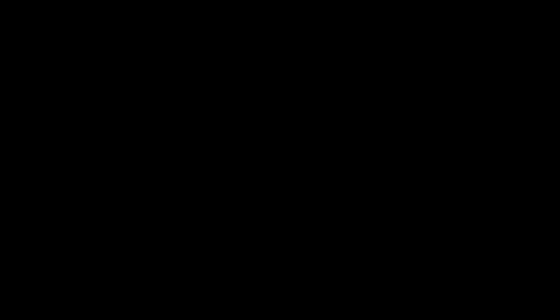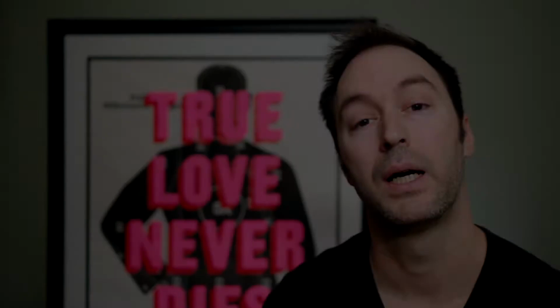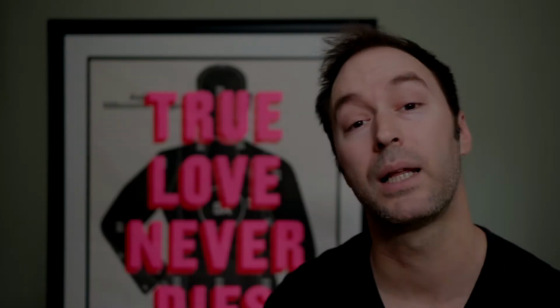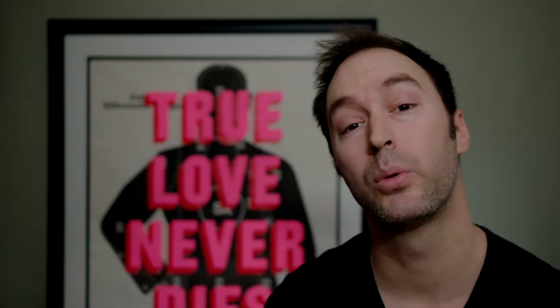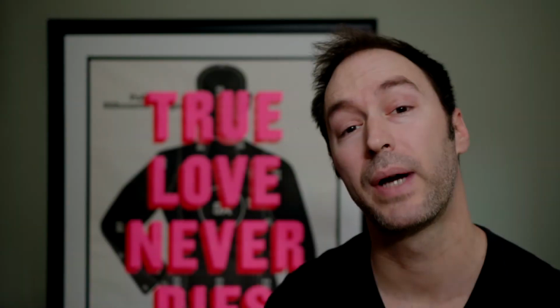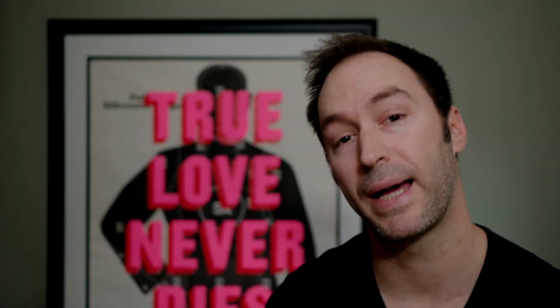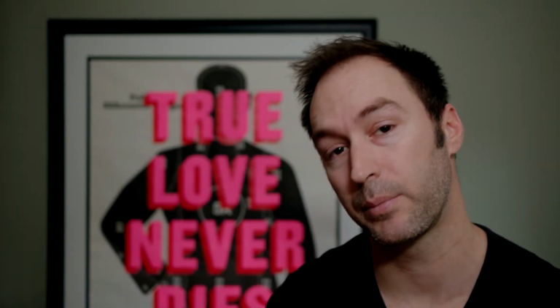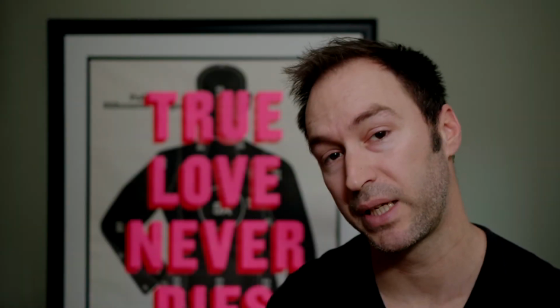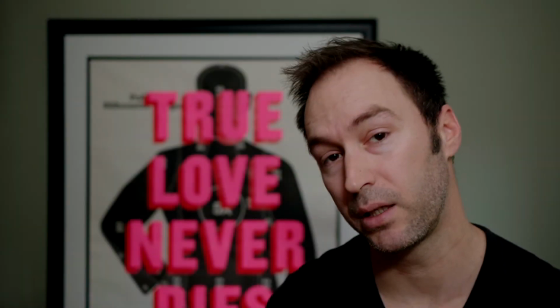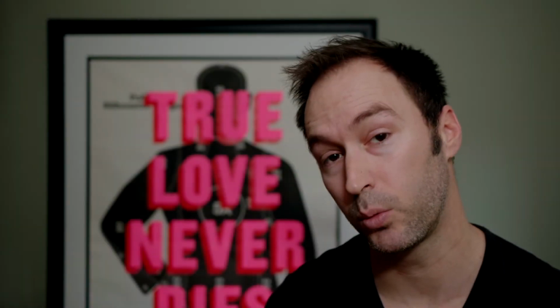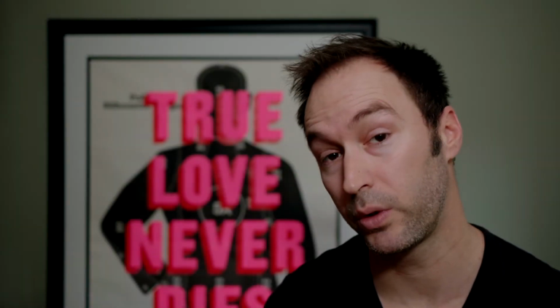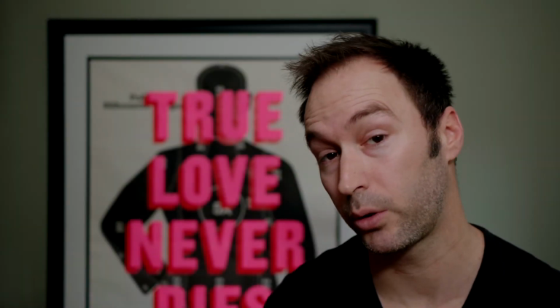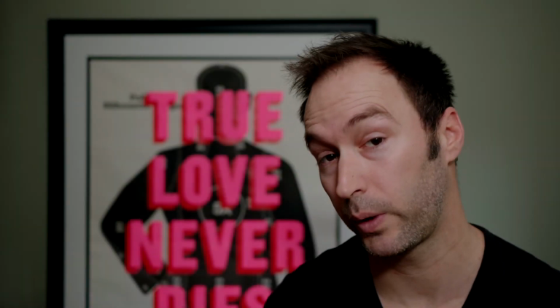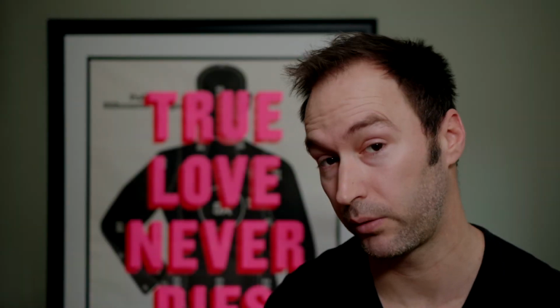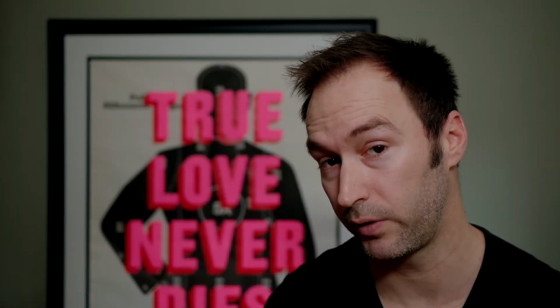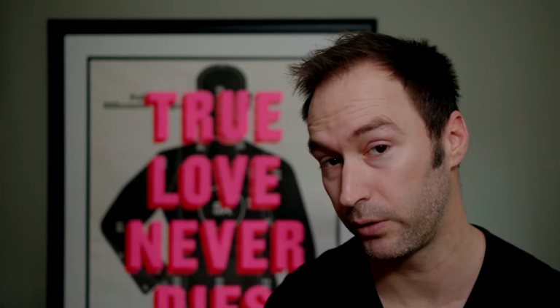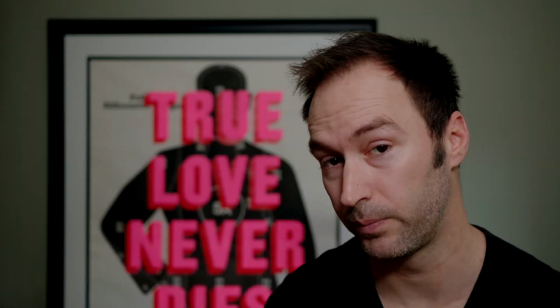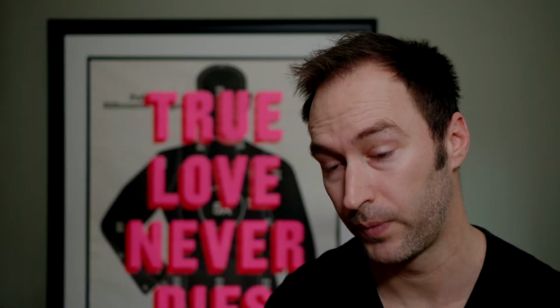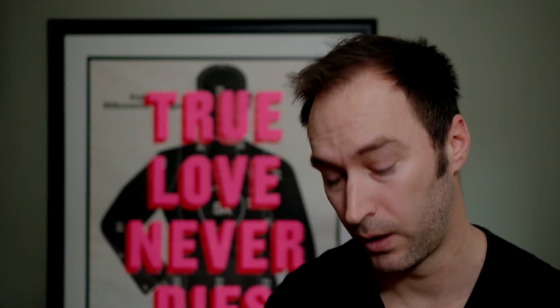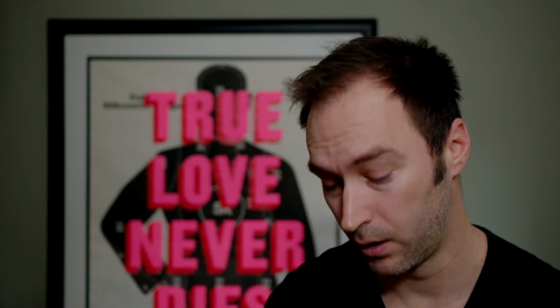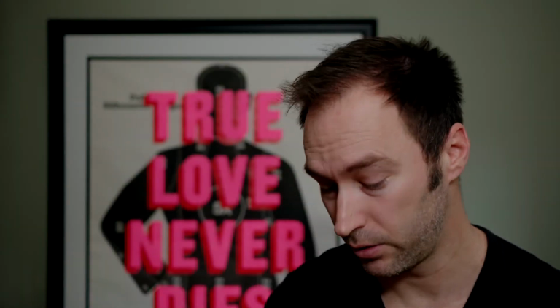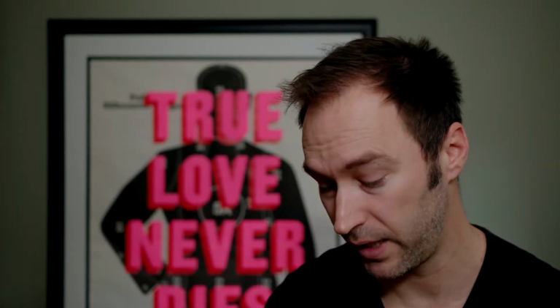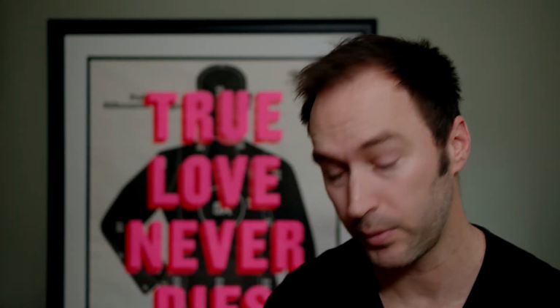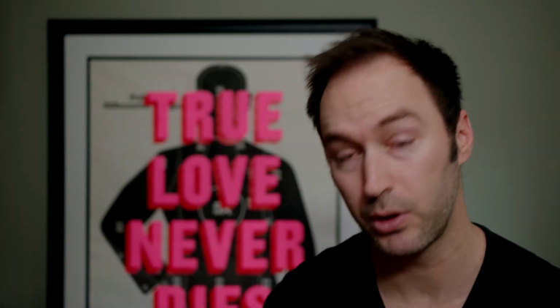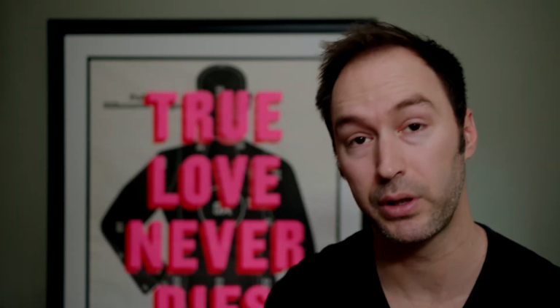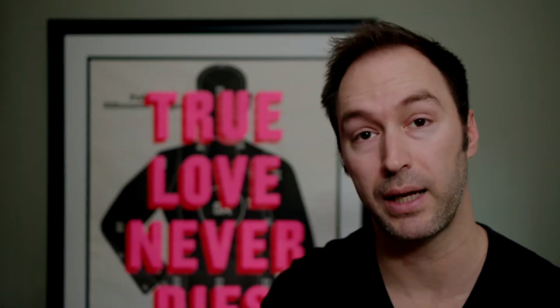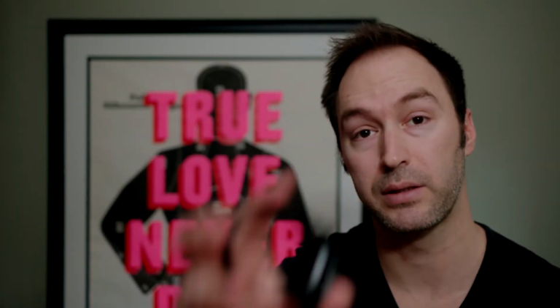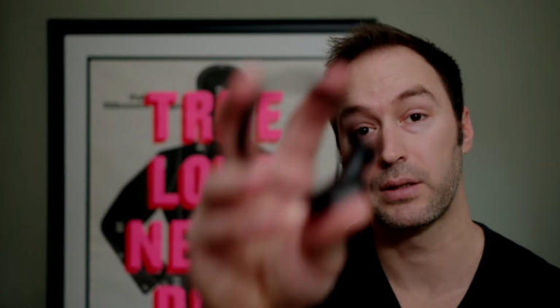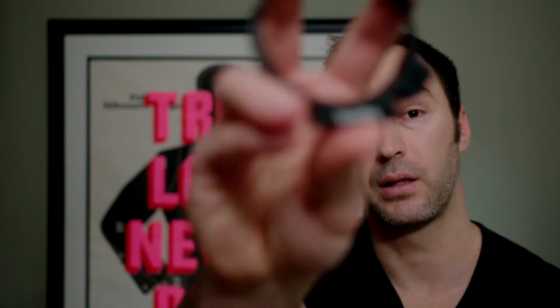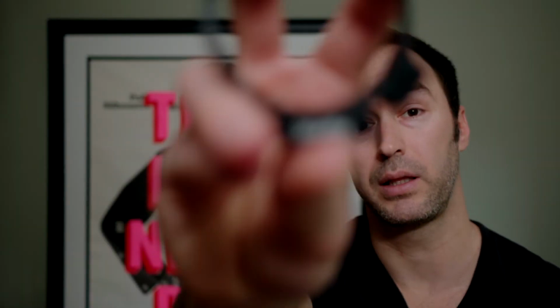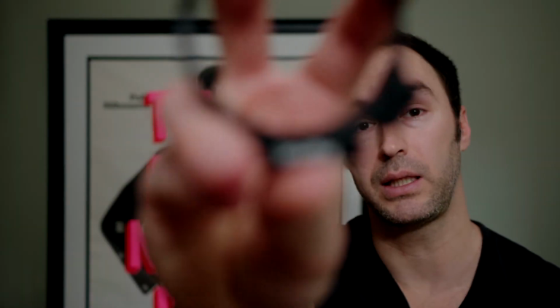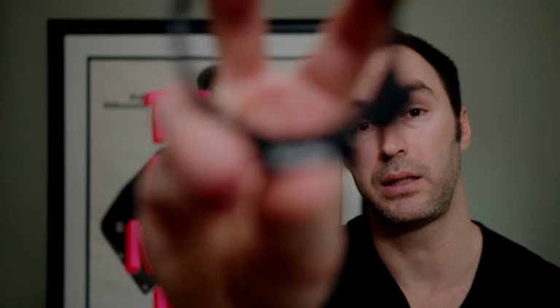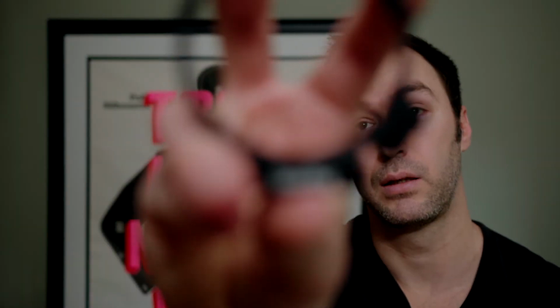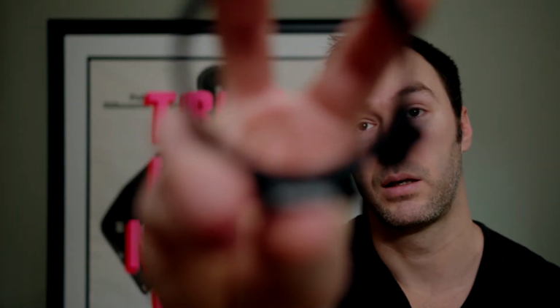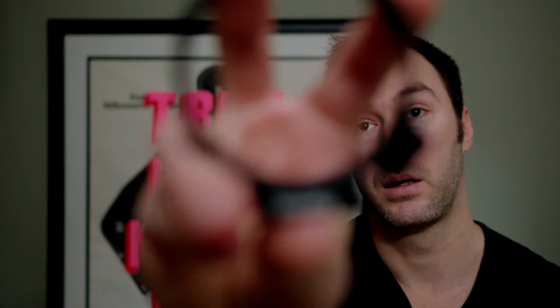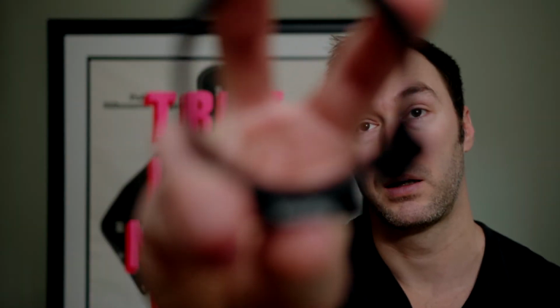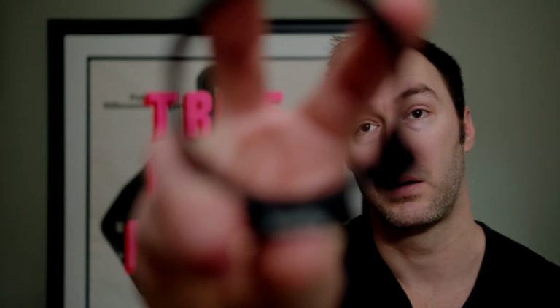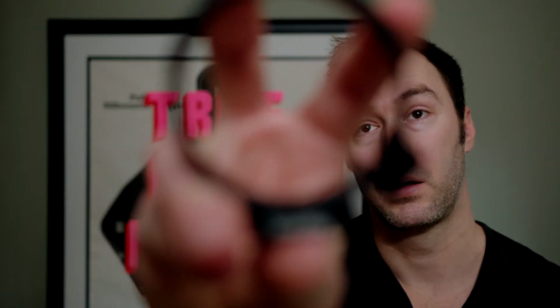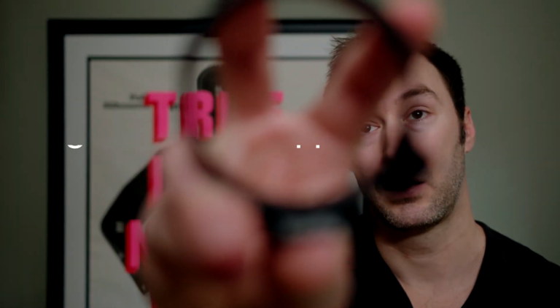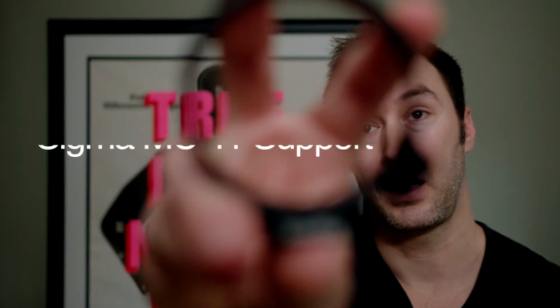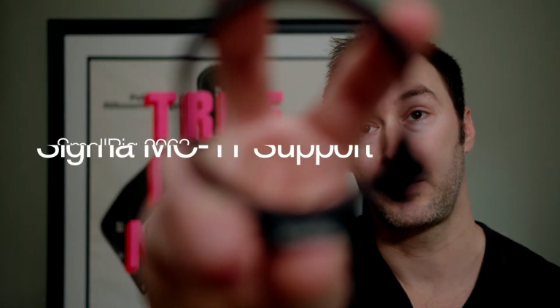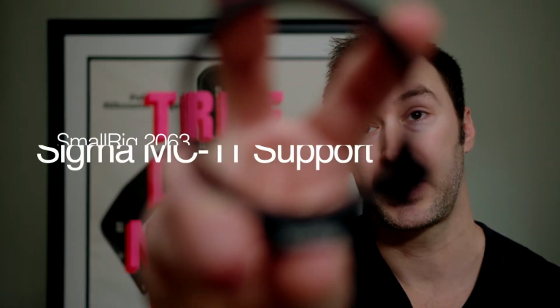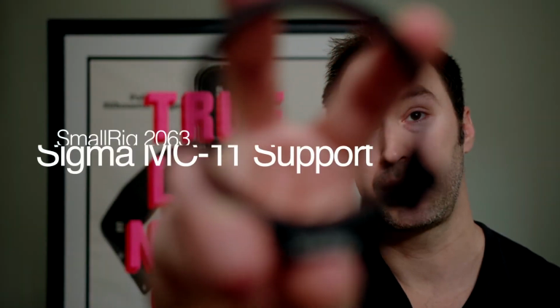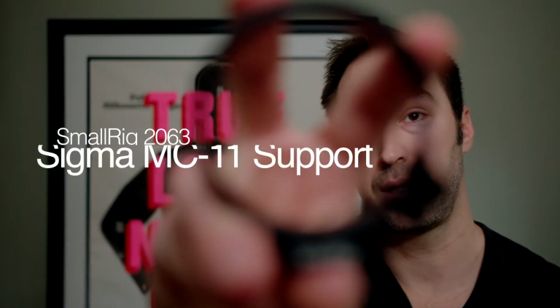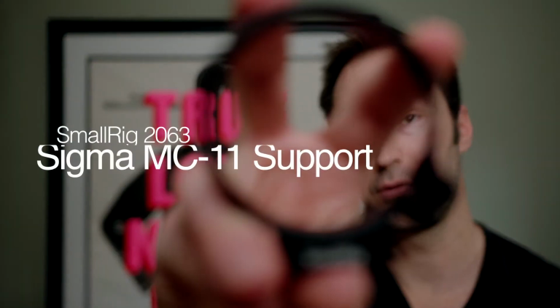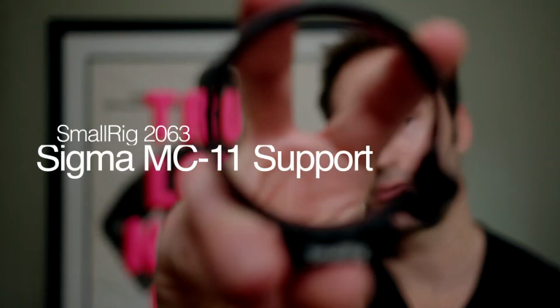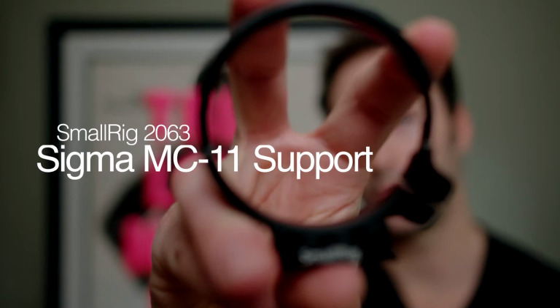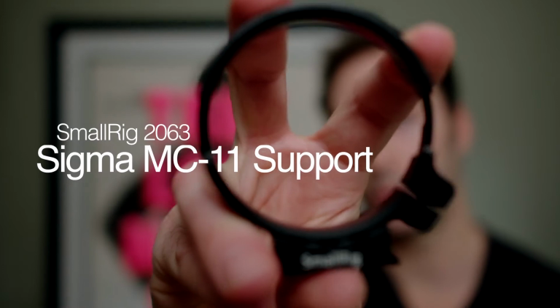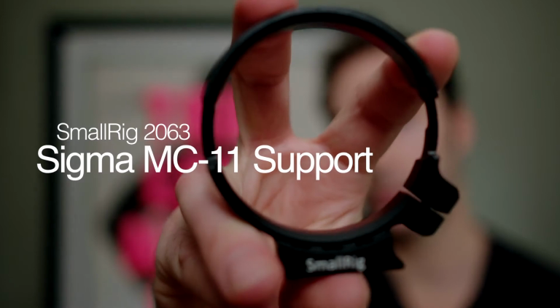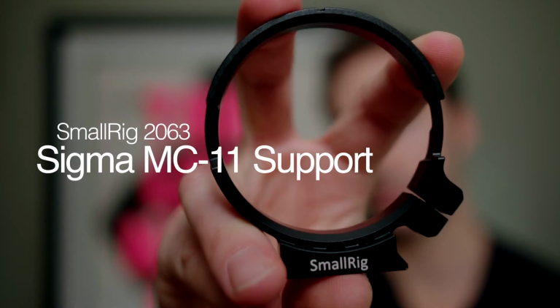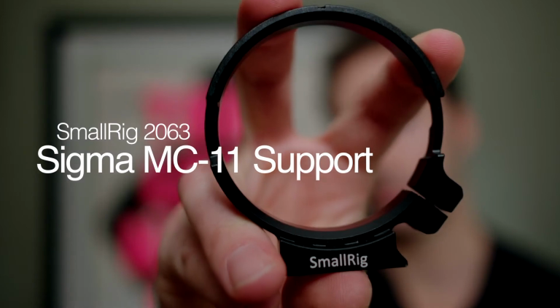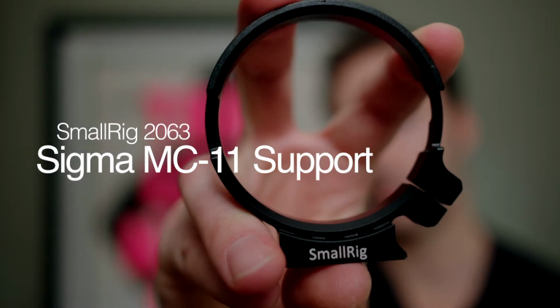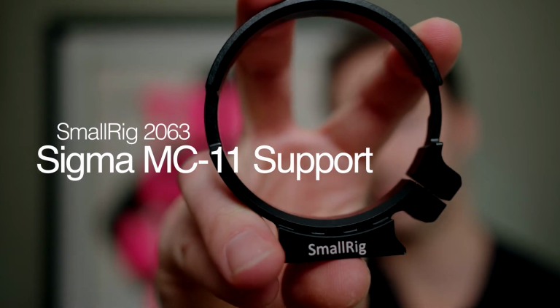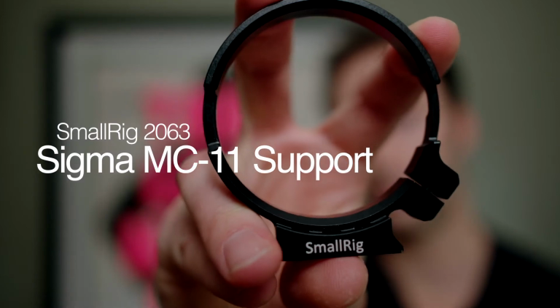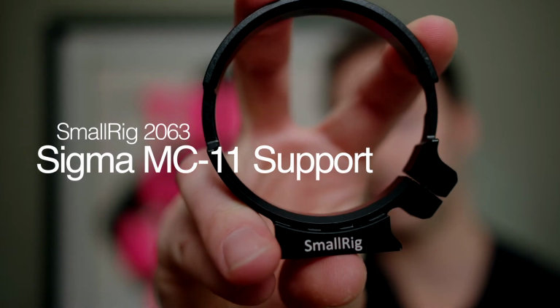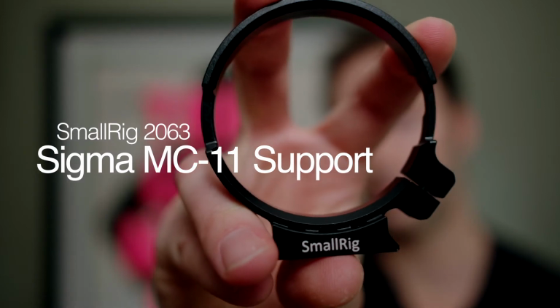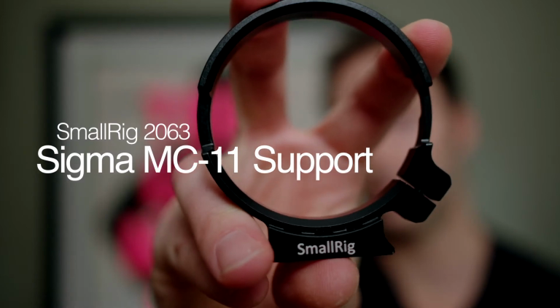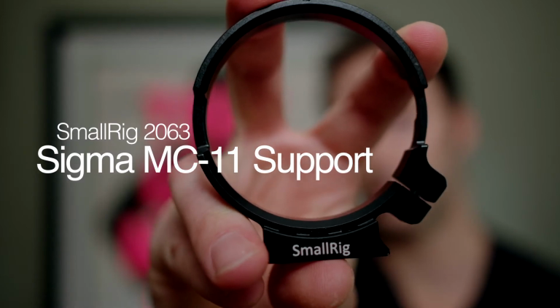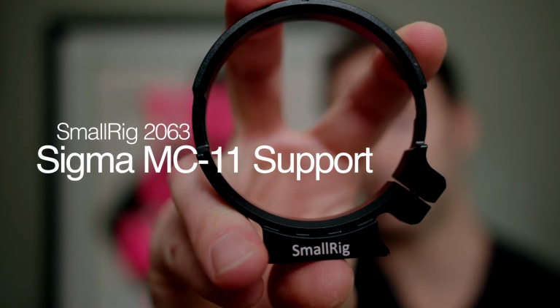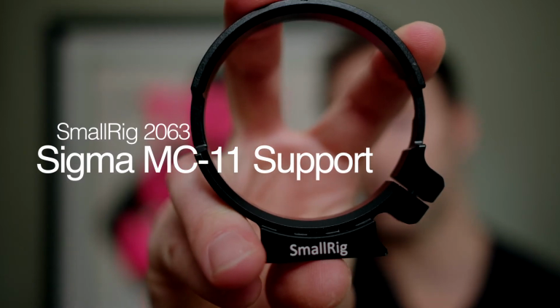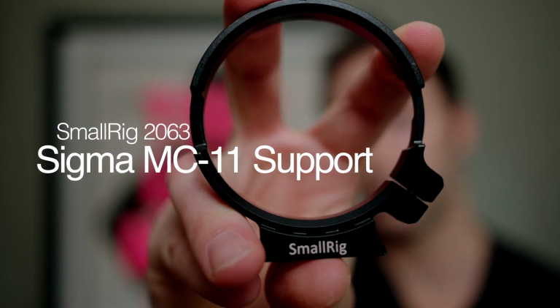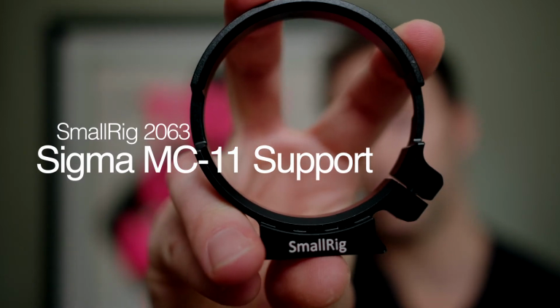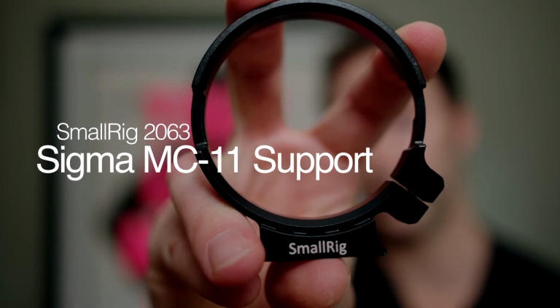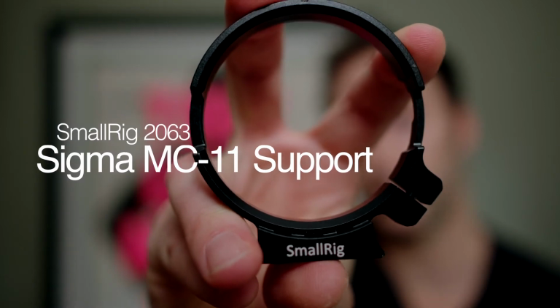Hello, Adam here with a quick review. Today I'm going to look at the MC11 support from SmallRig.